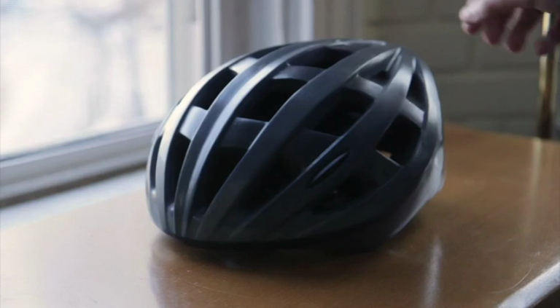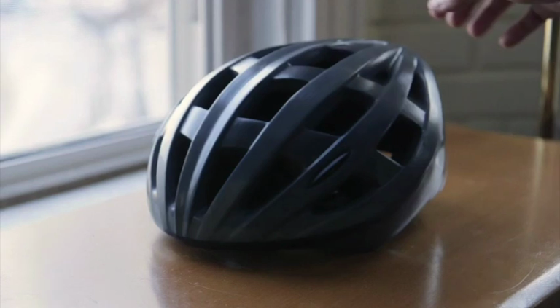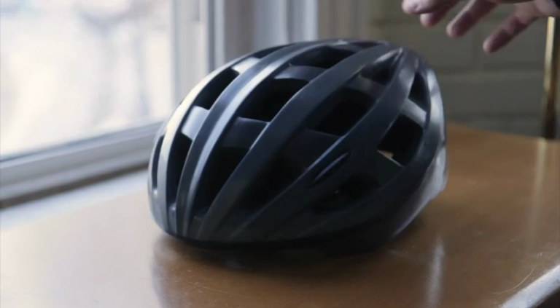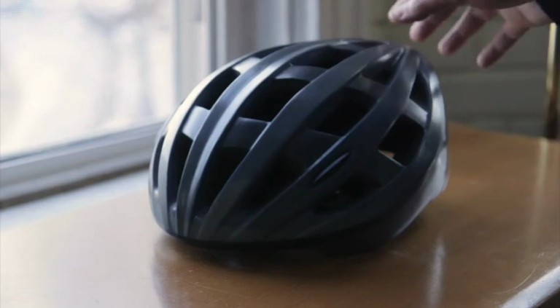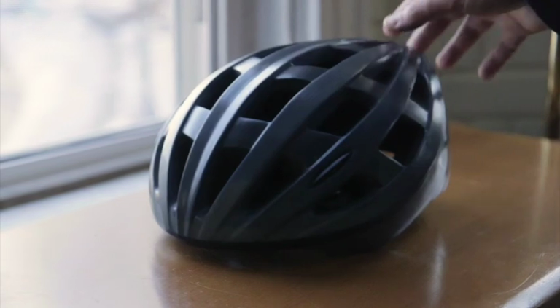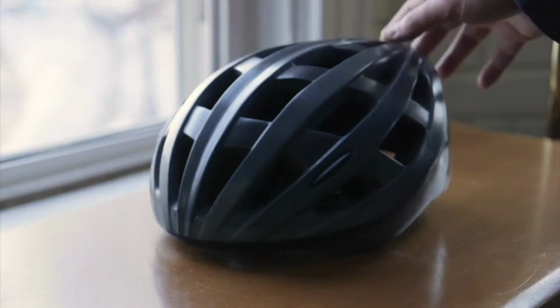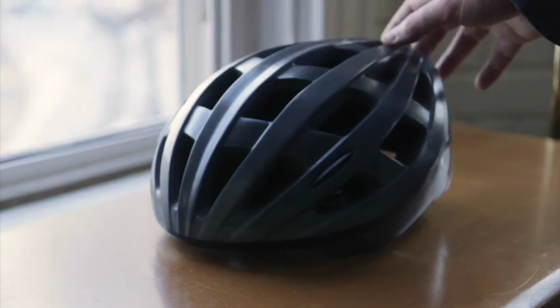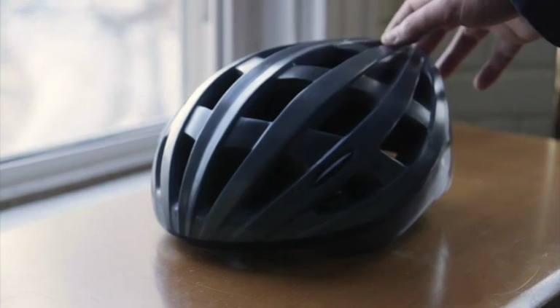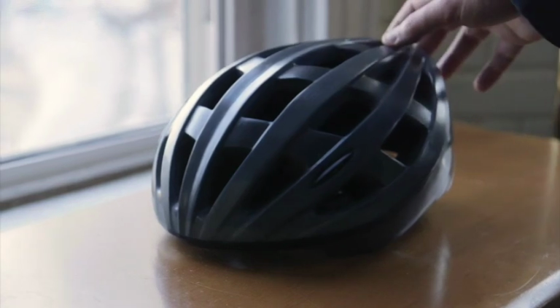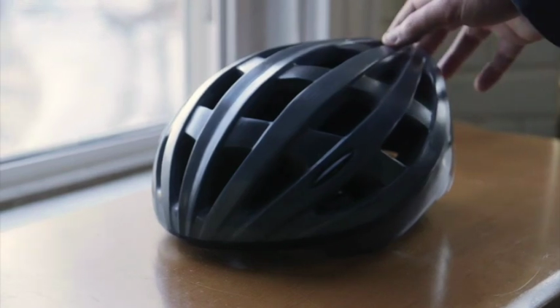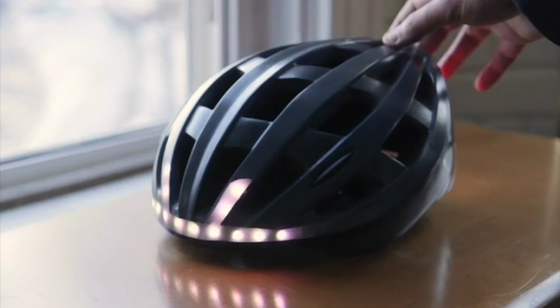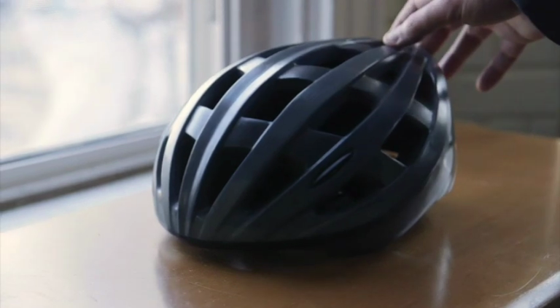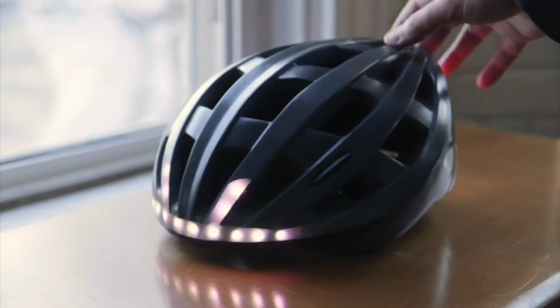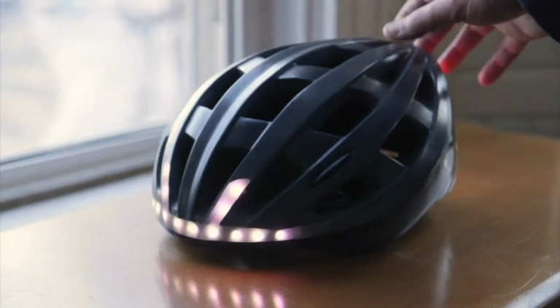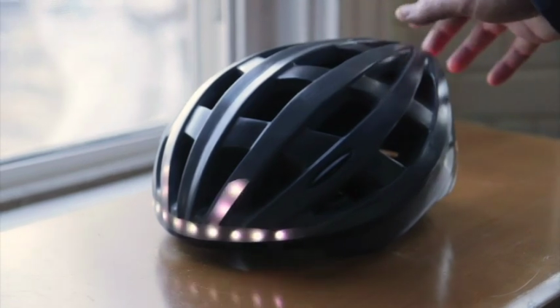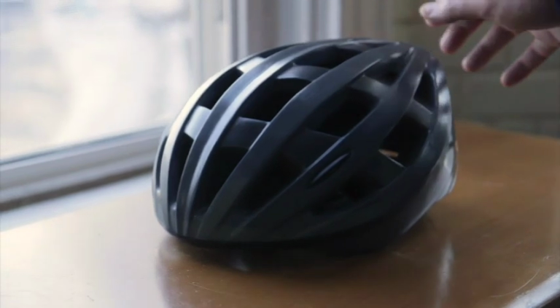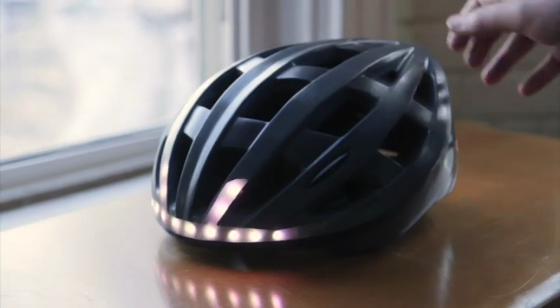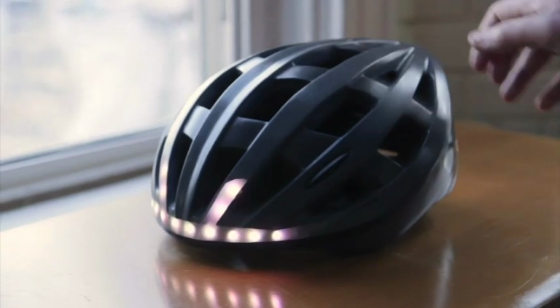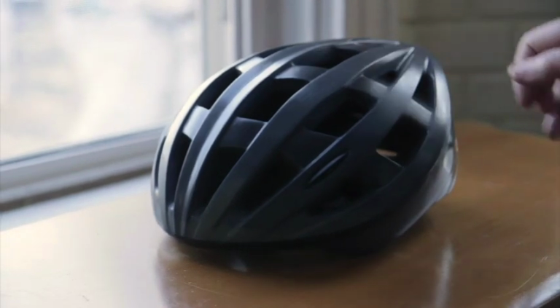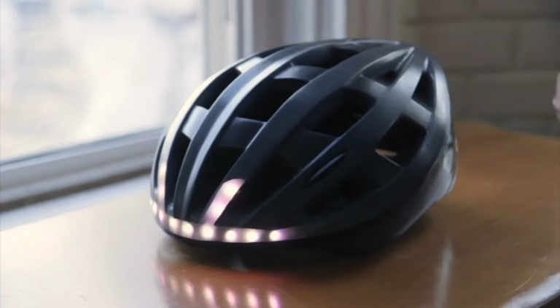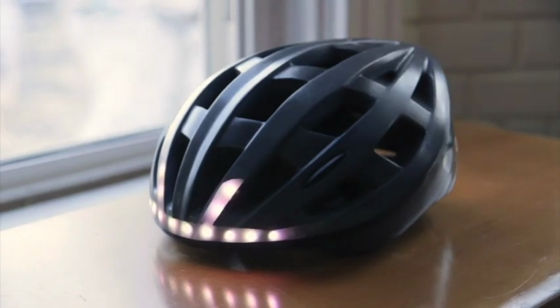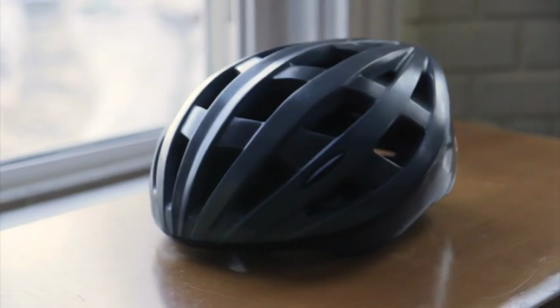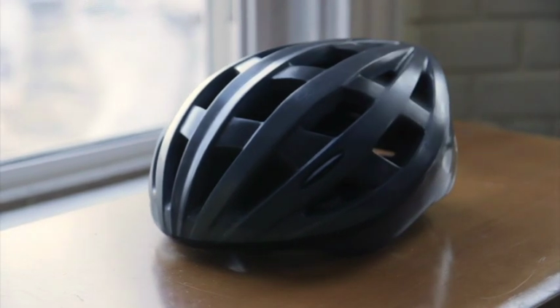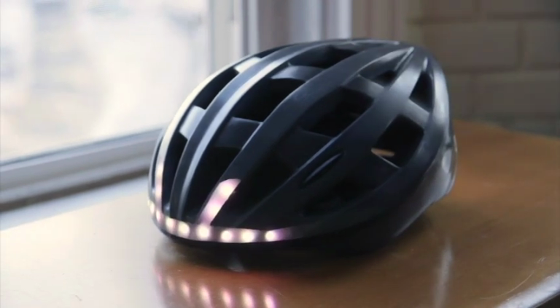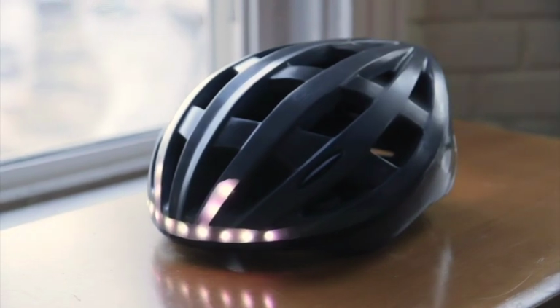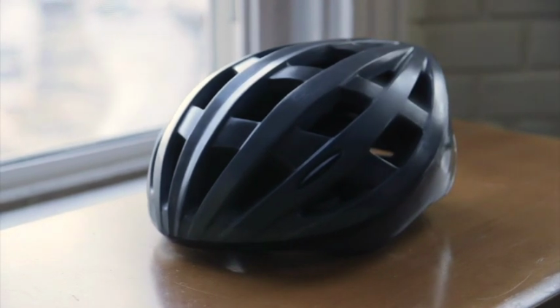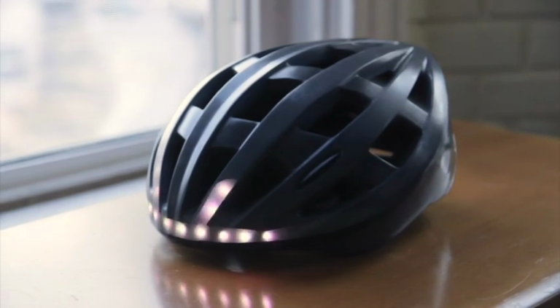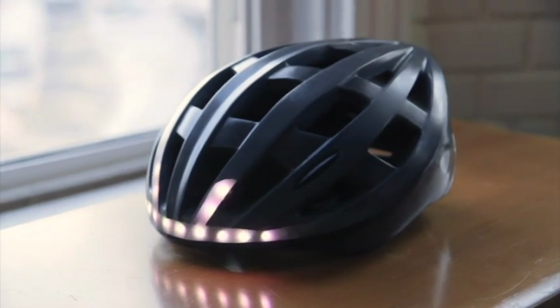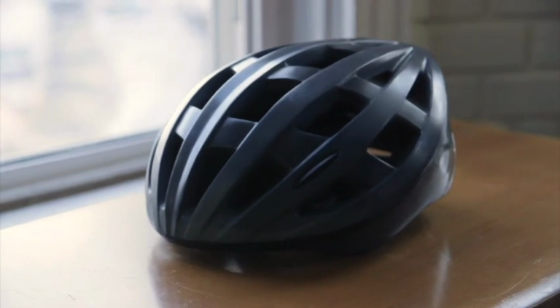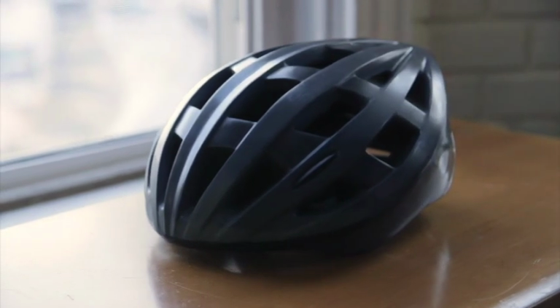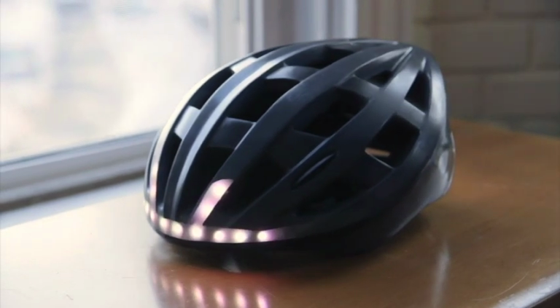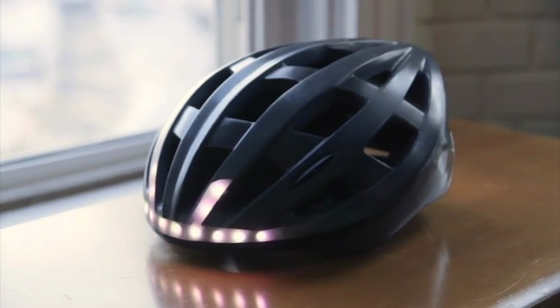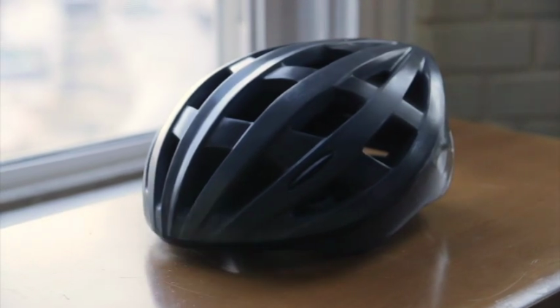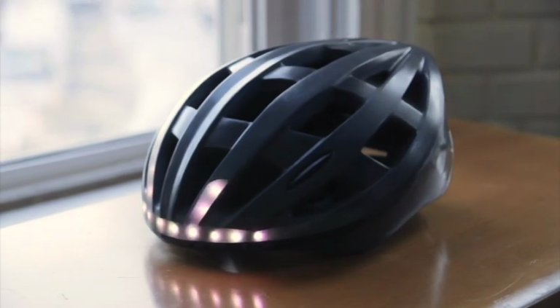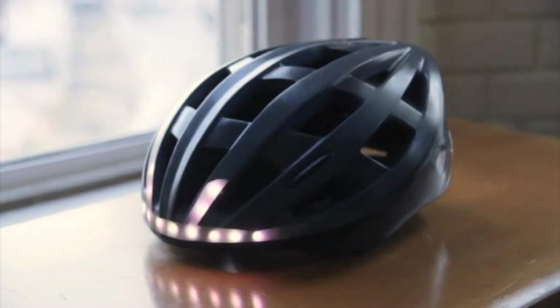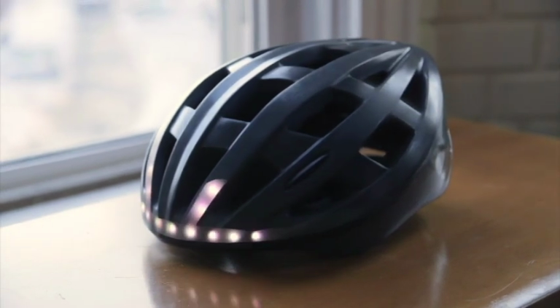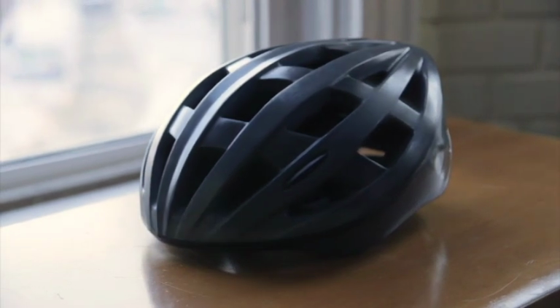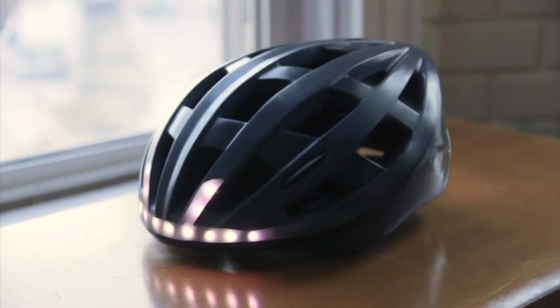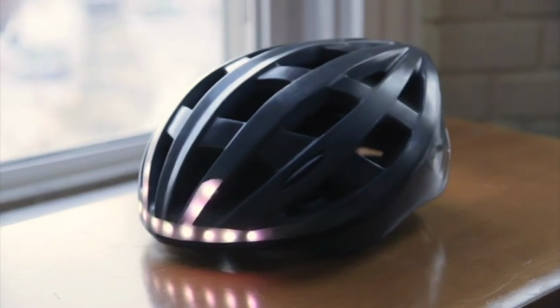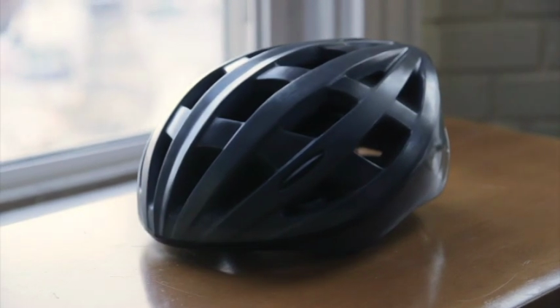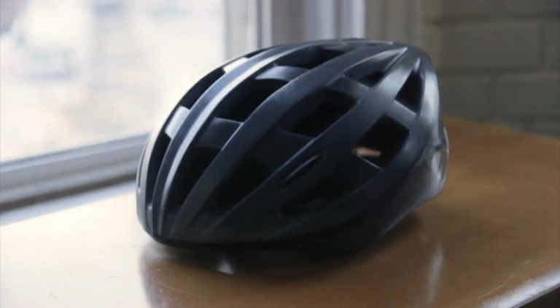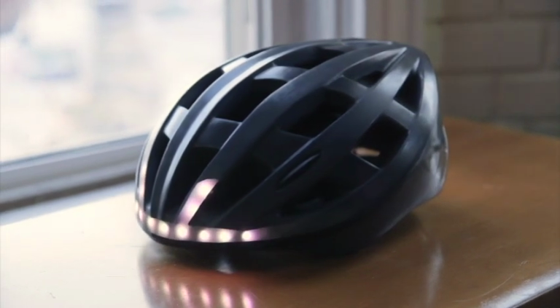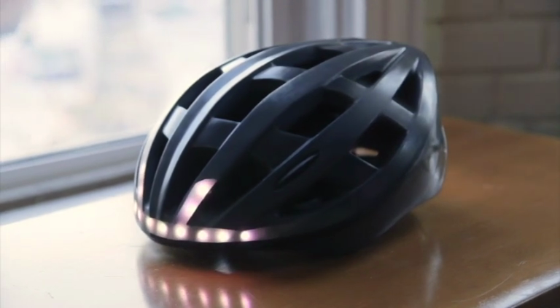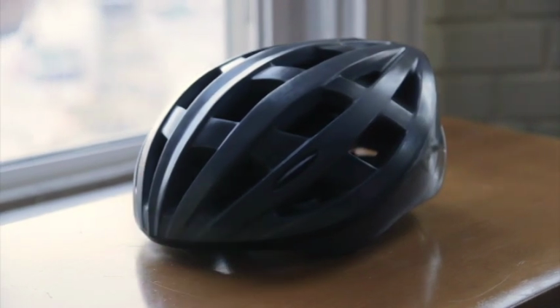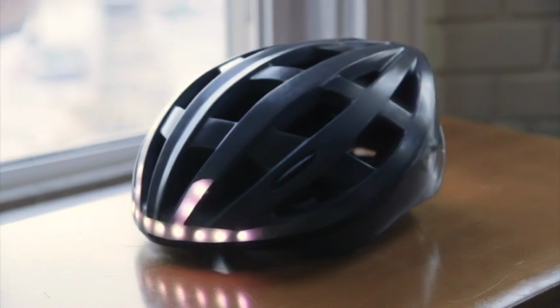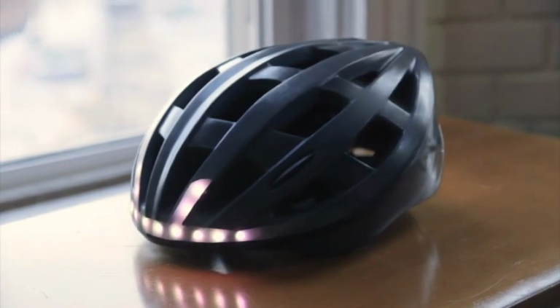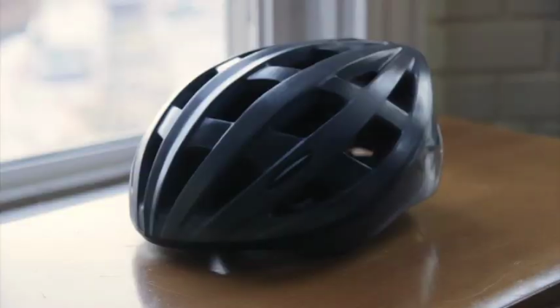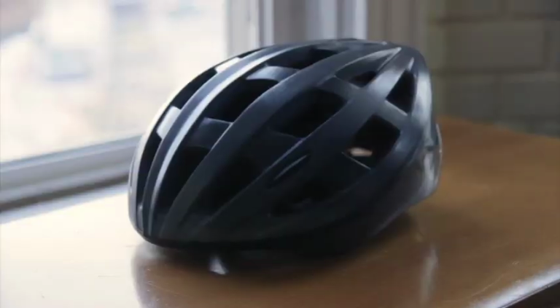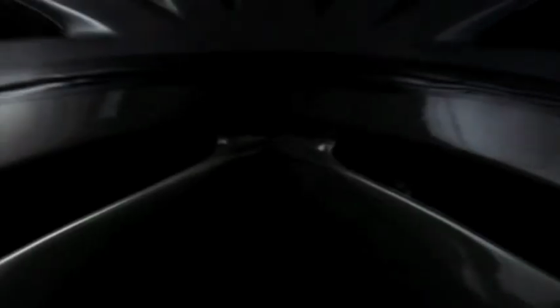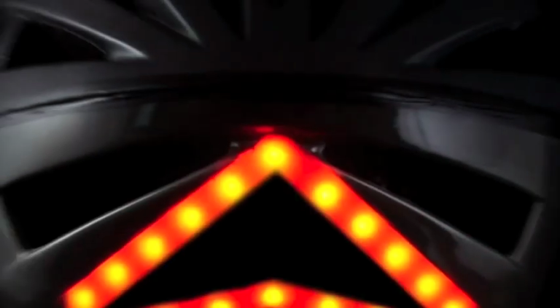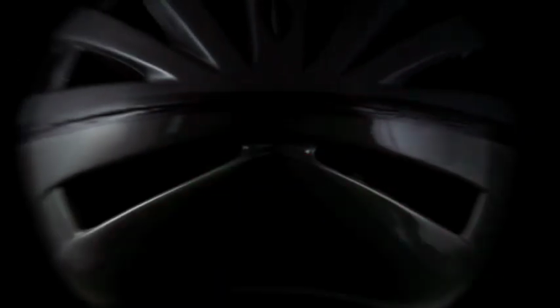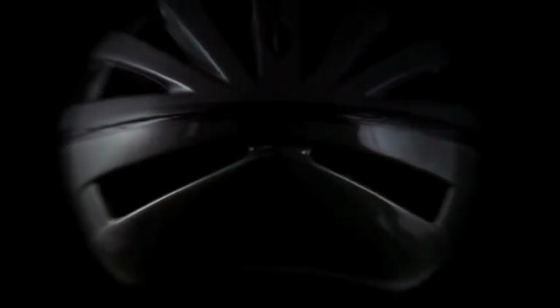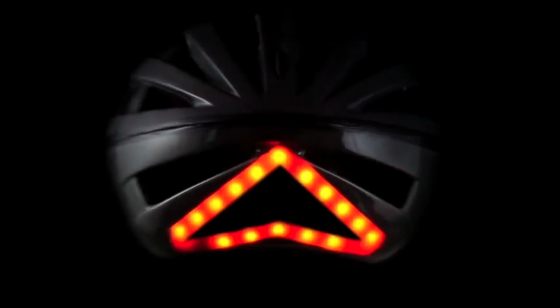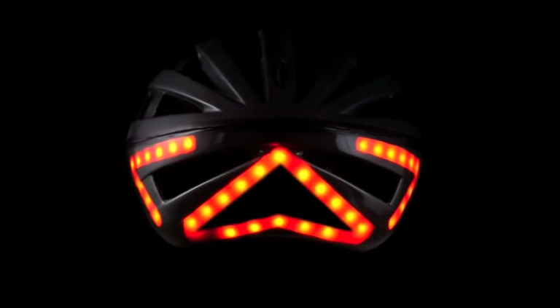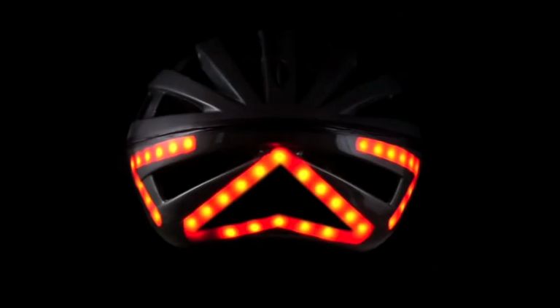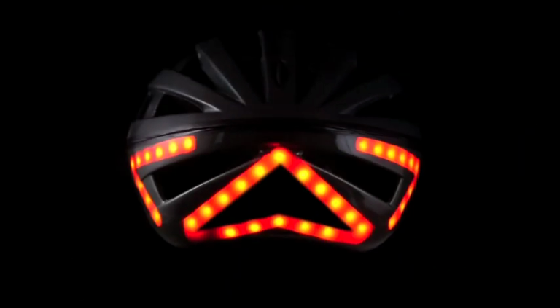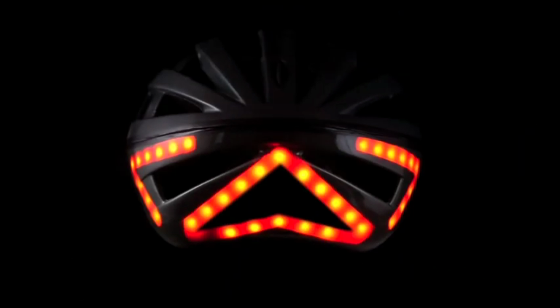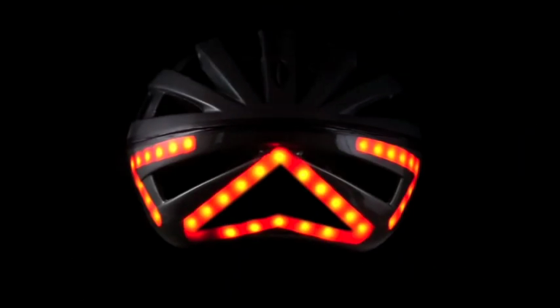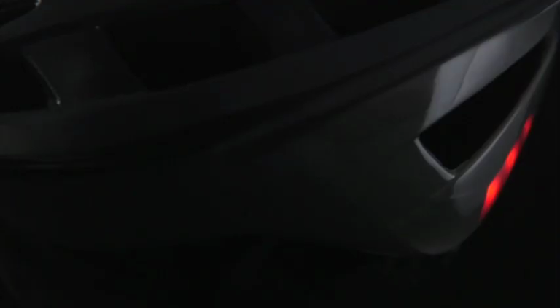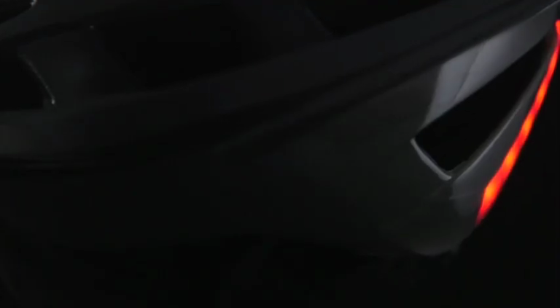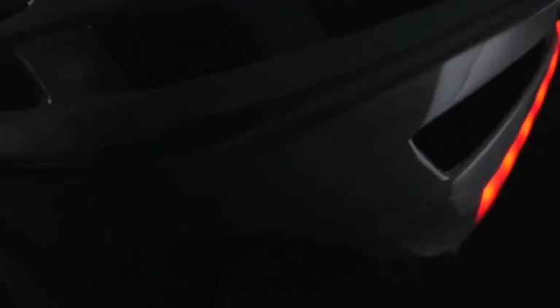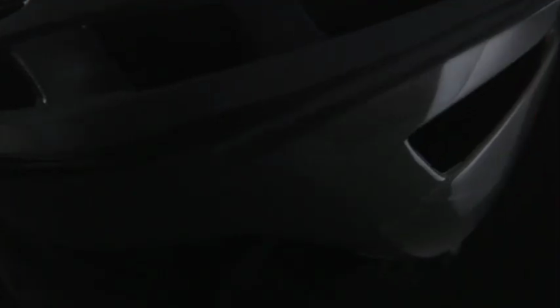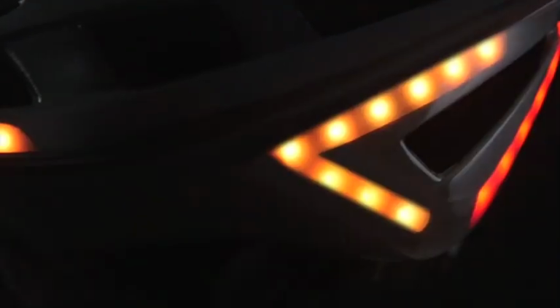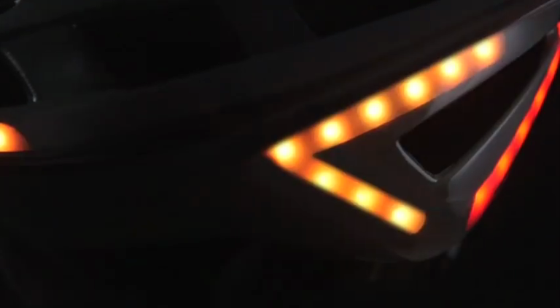This is Lumos, the world's first smart bicycle helmet that provides integrated lights with brake and turn signals.